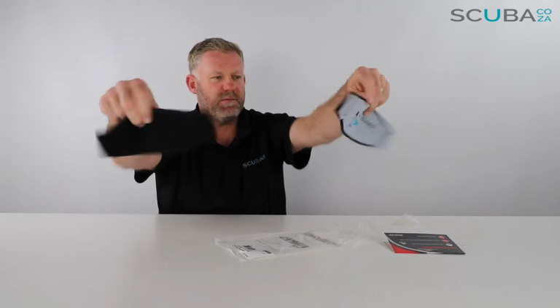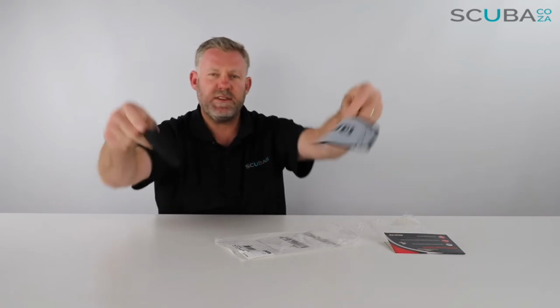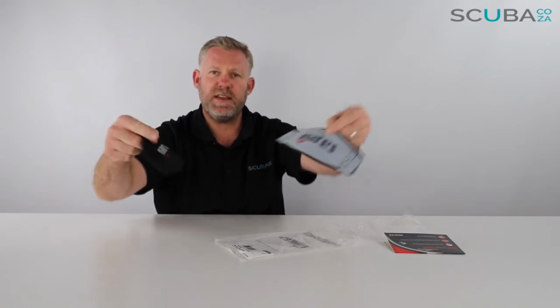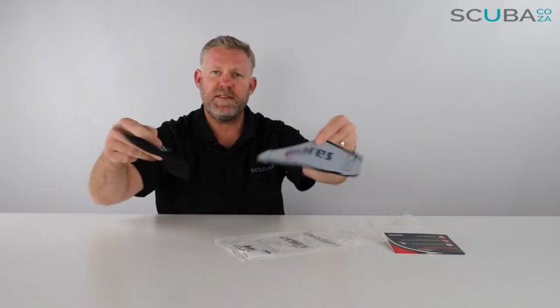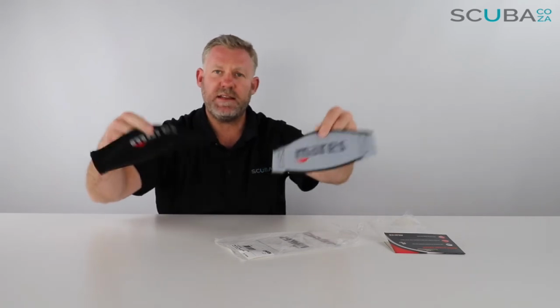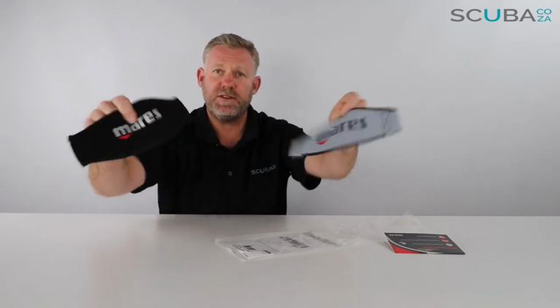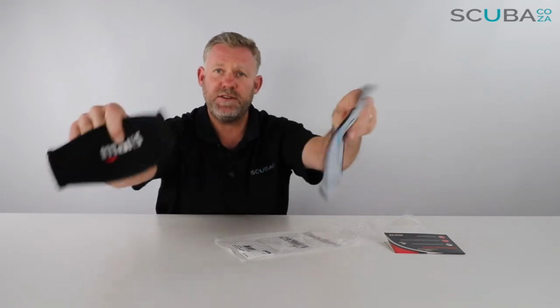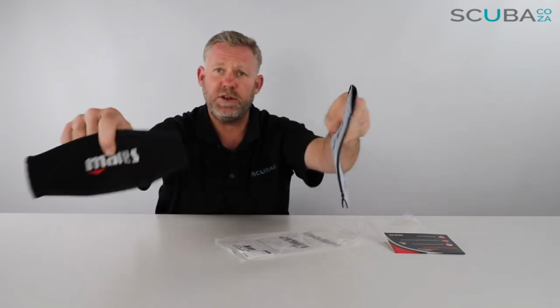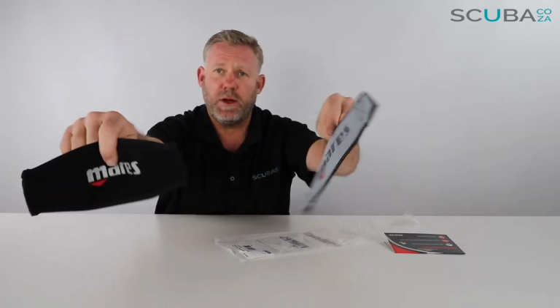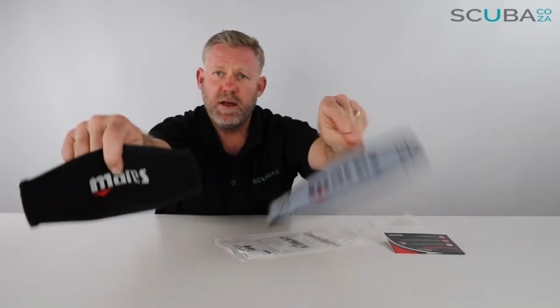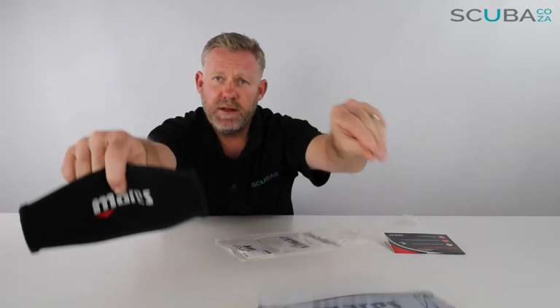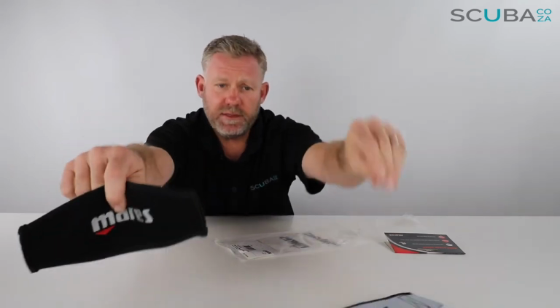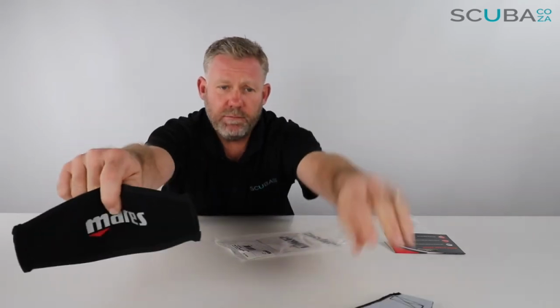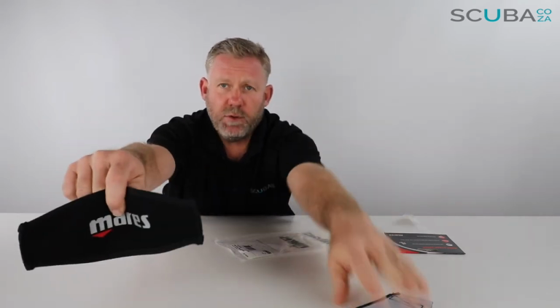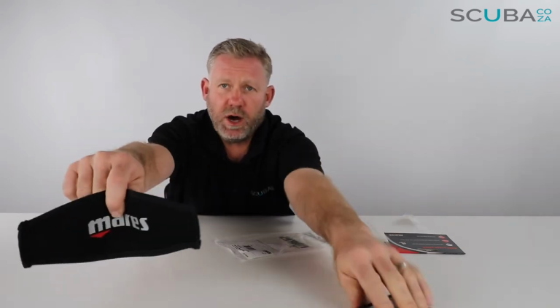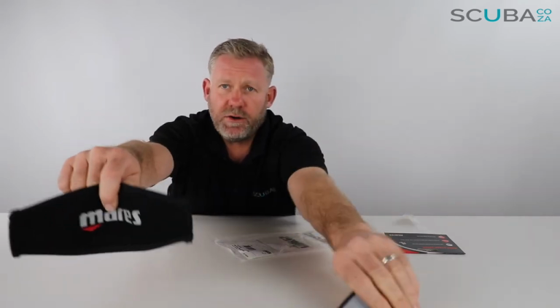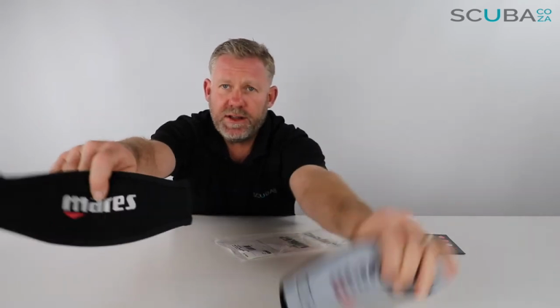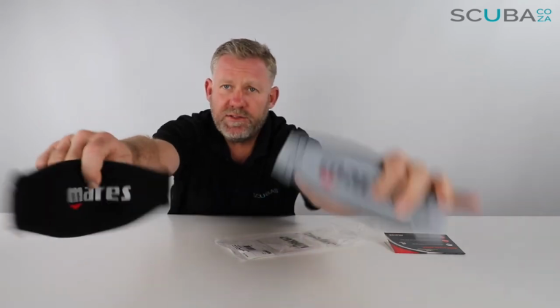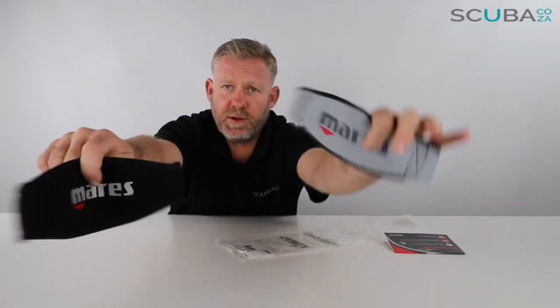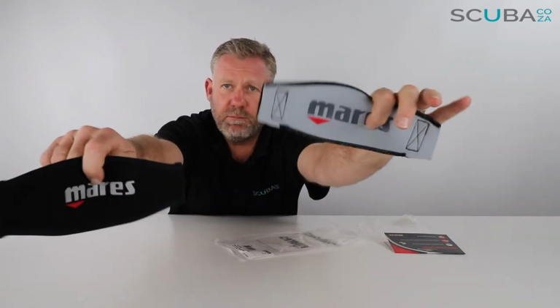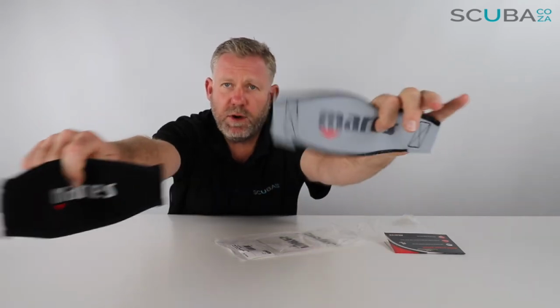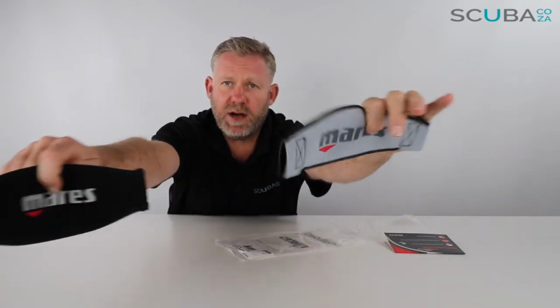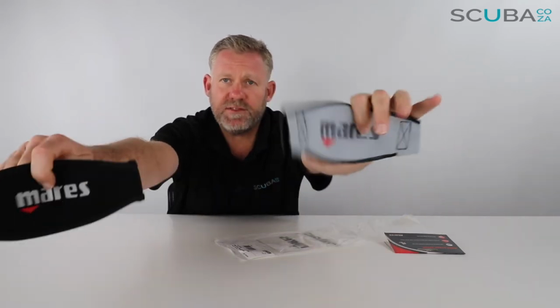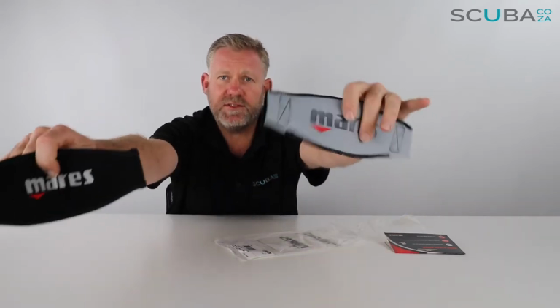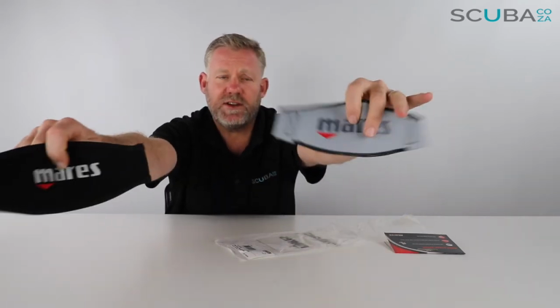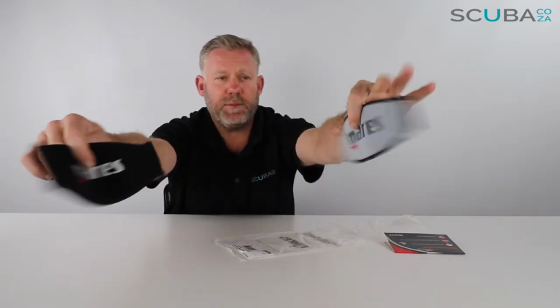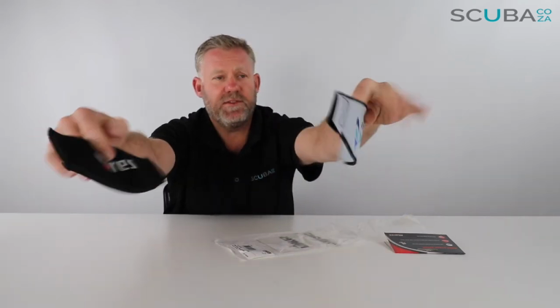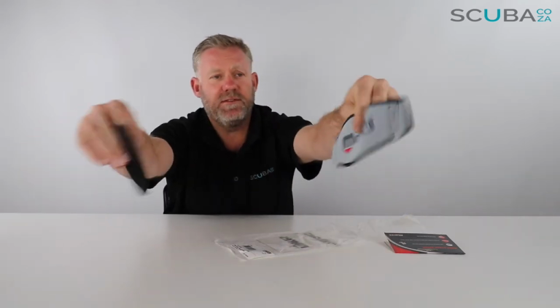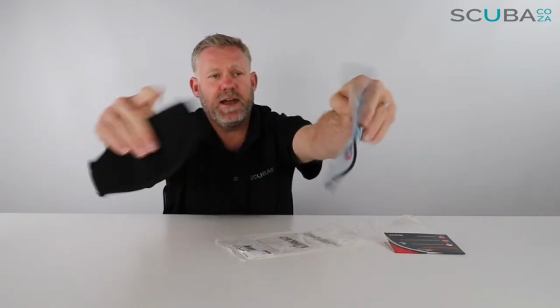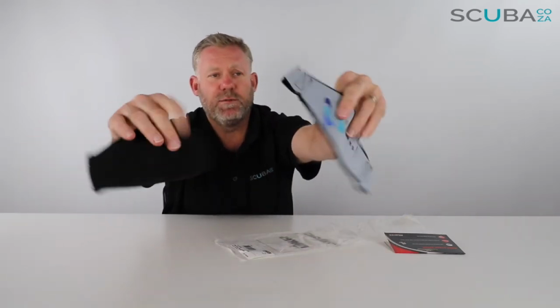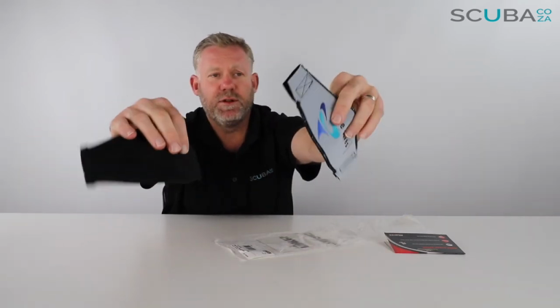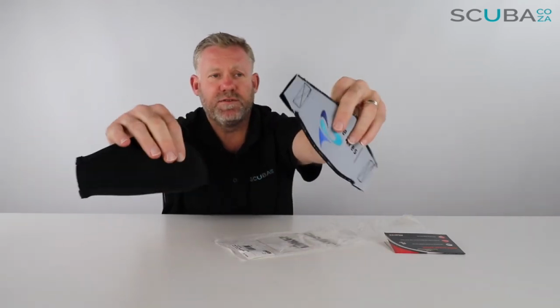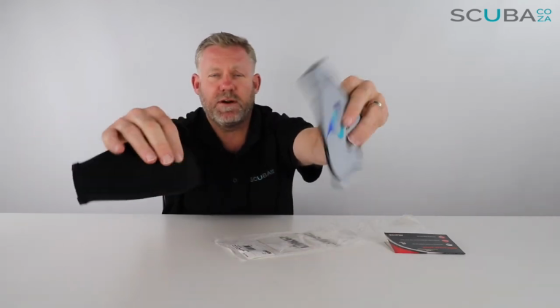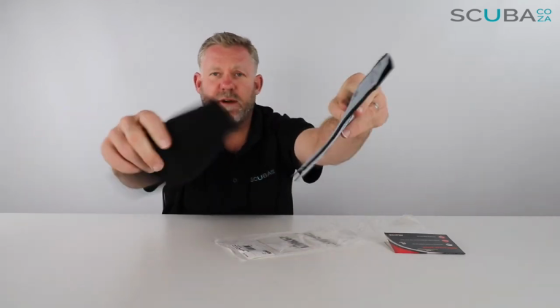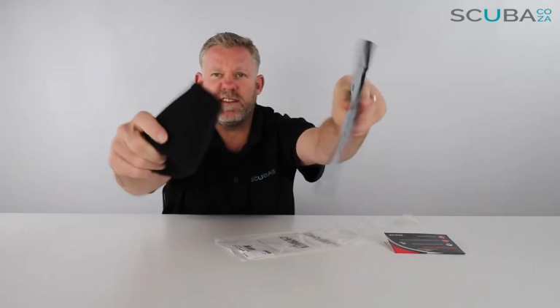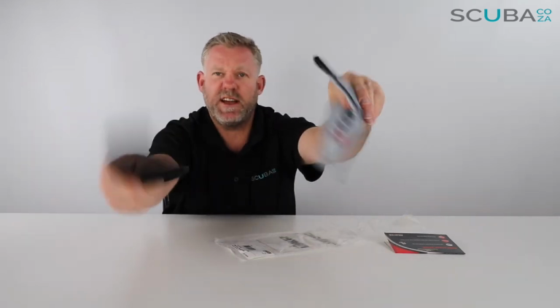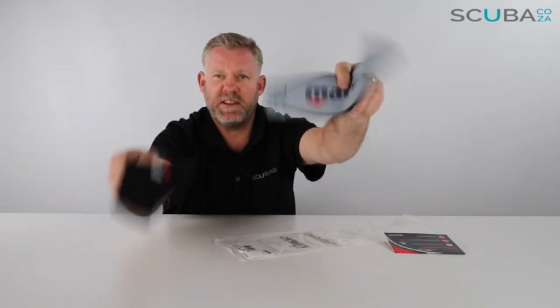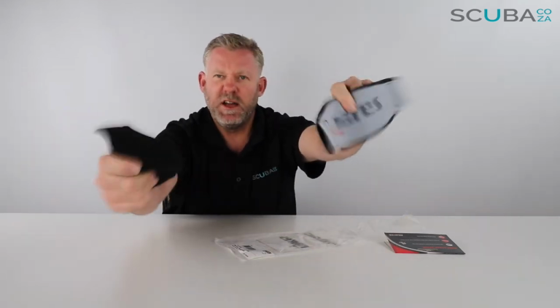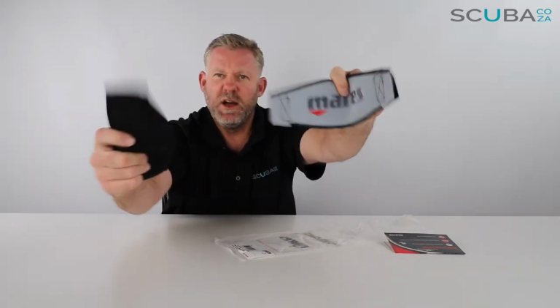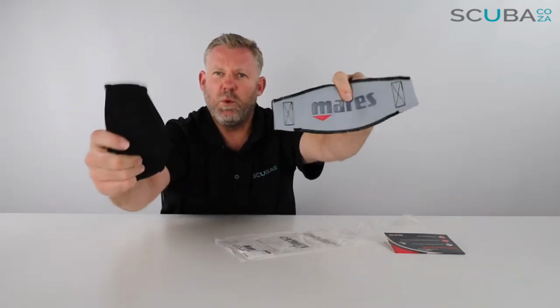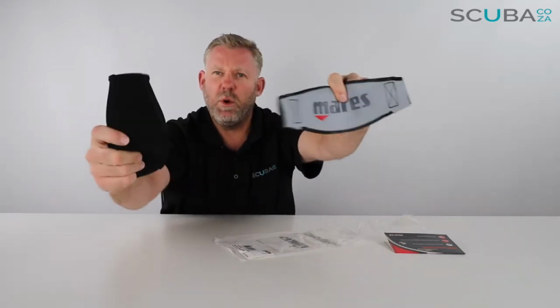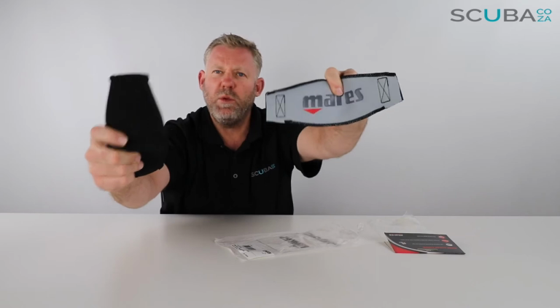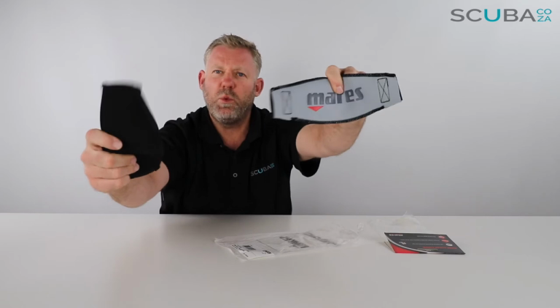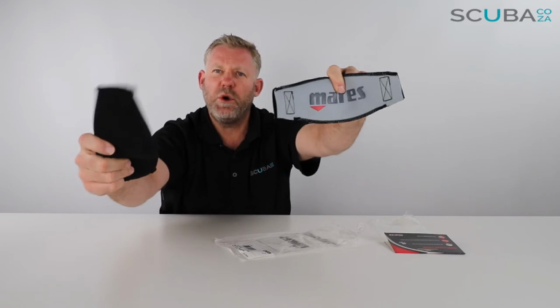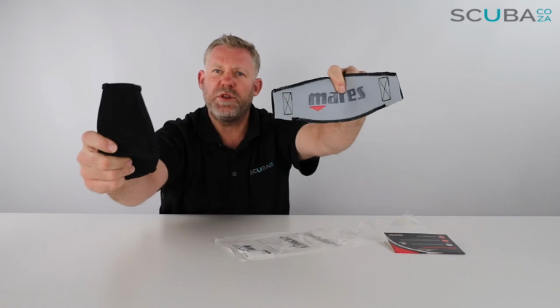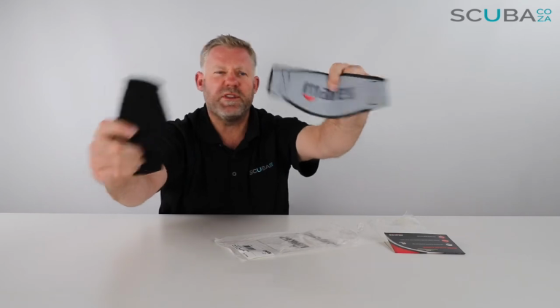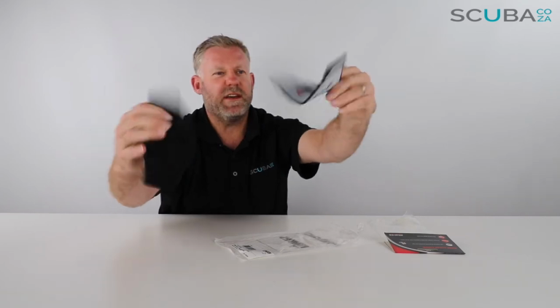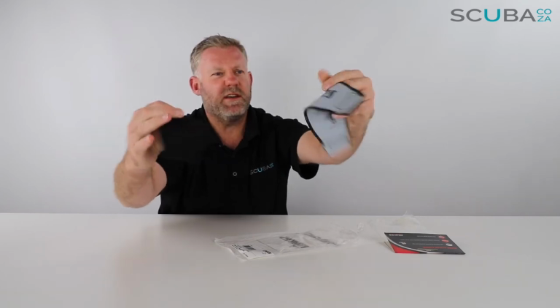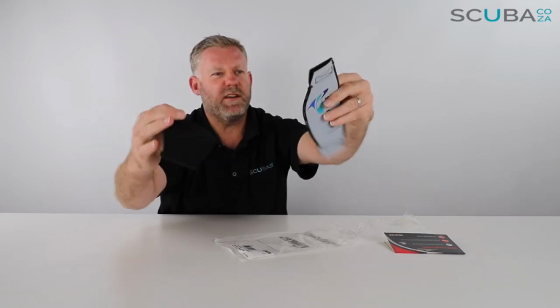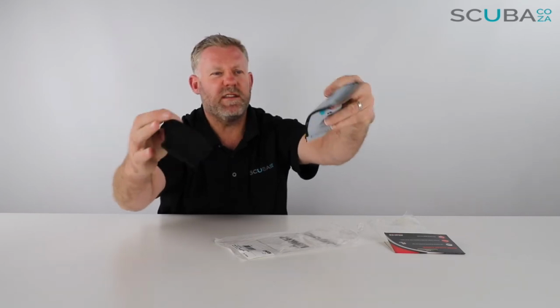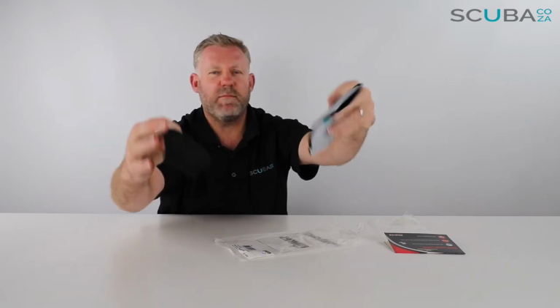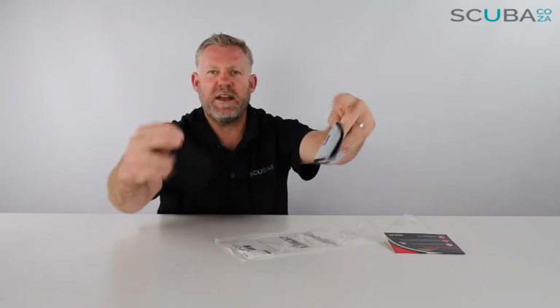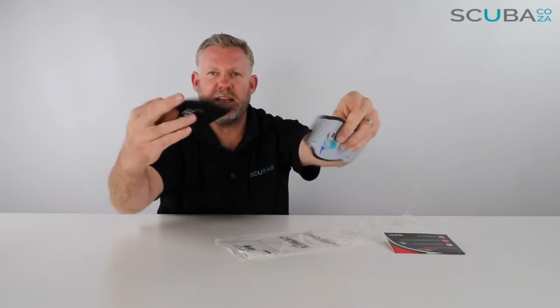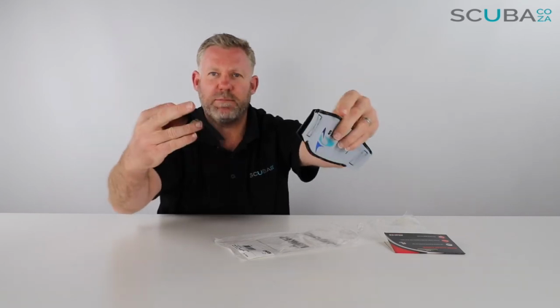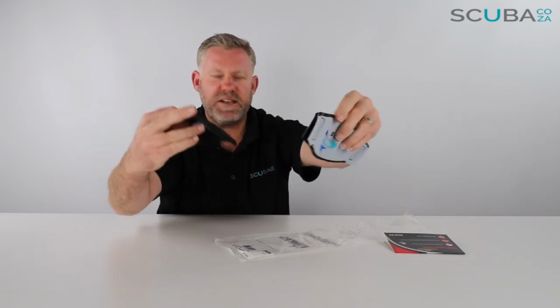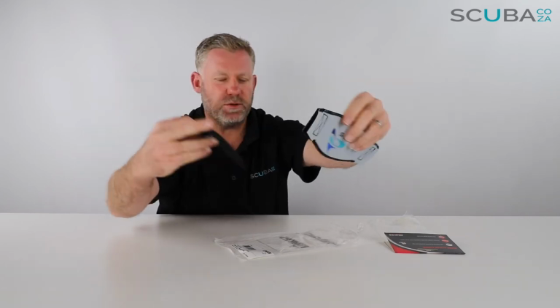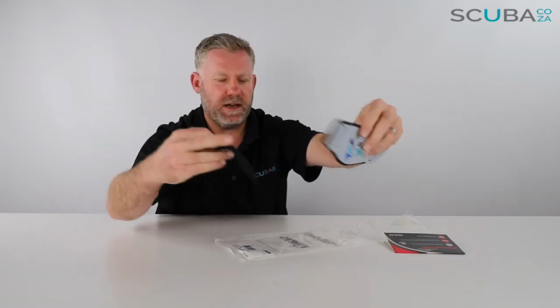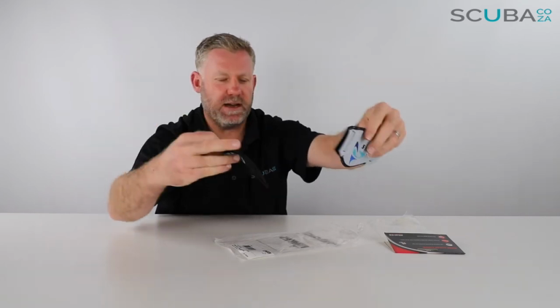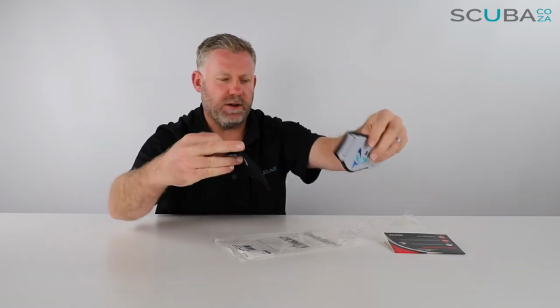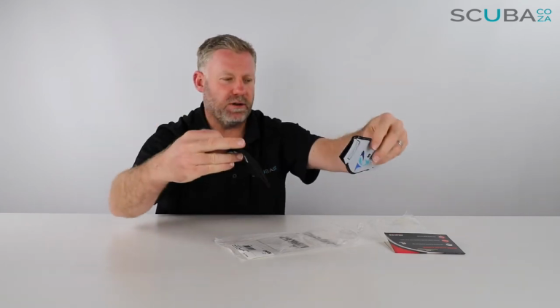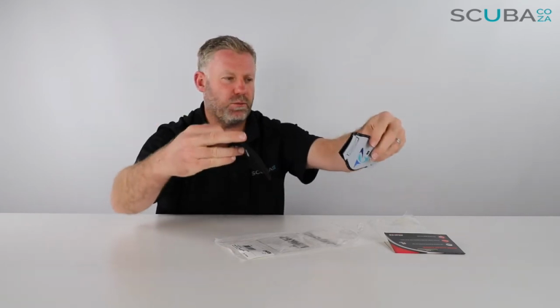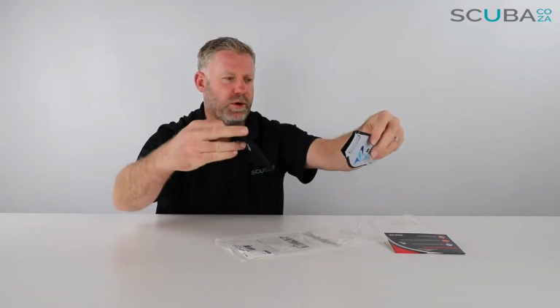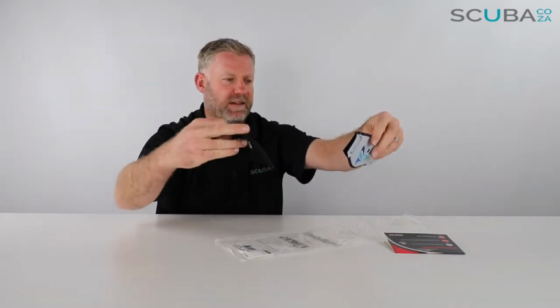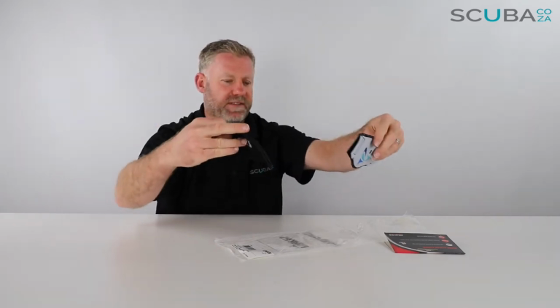So there's that review of the Mares mask straps, available from our site — well worth the money, it makes your dive a lot more comfortable.